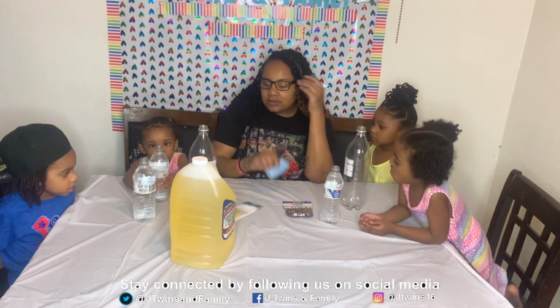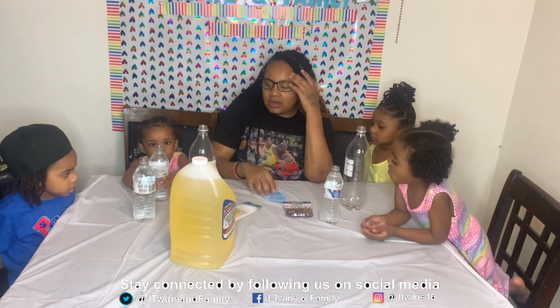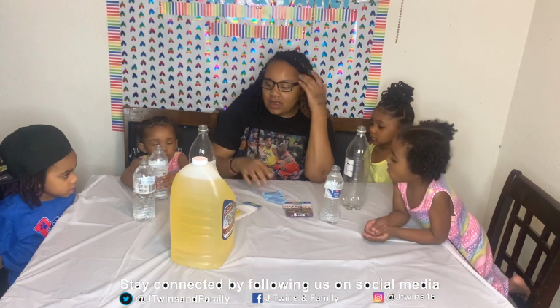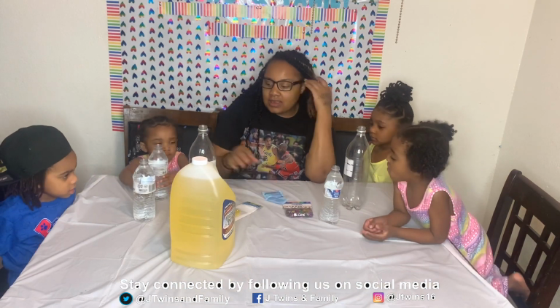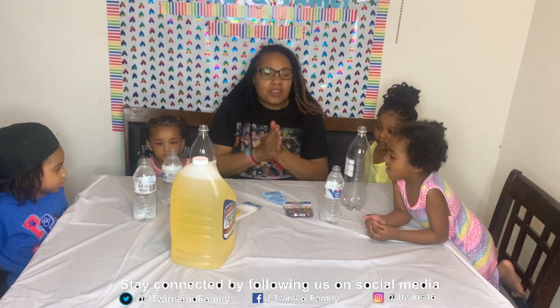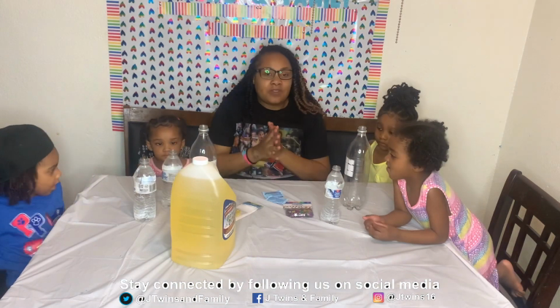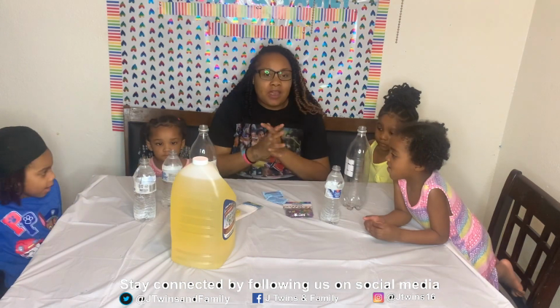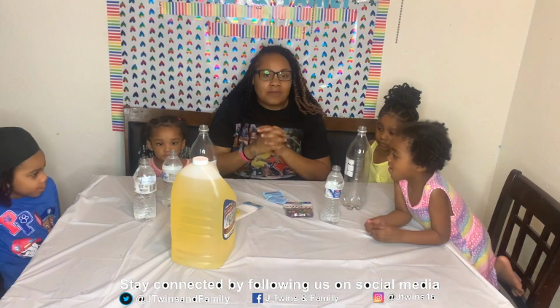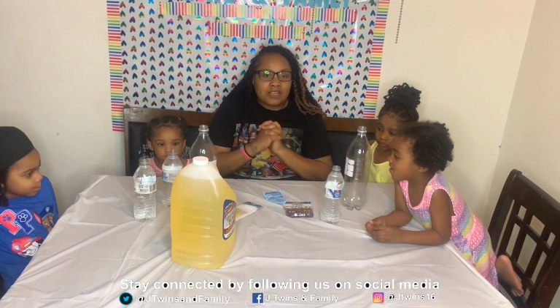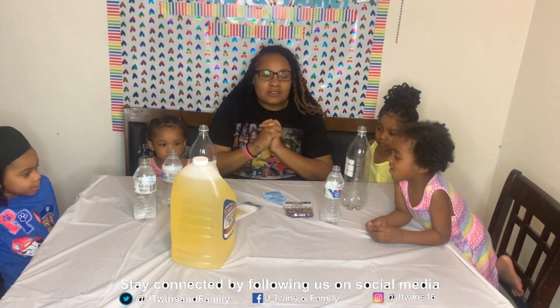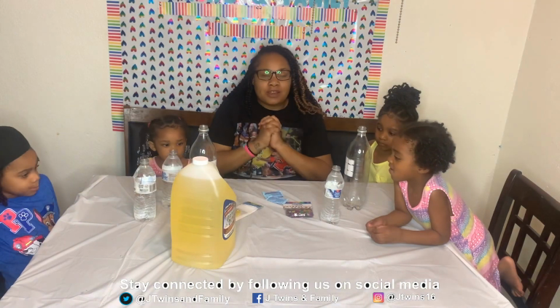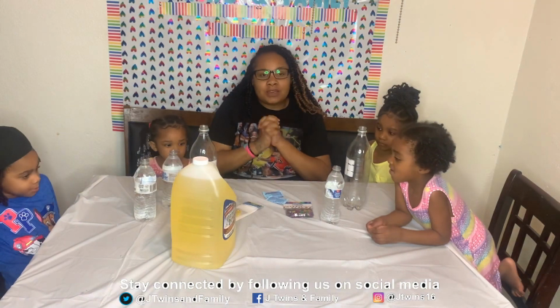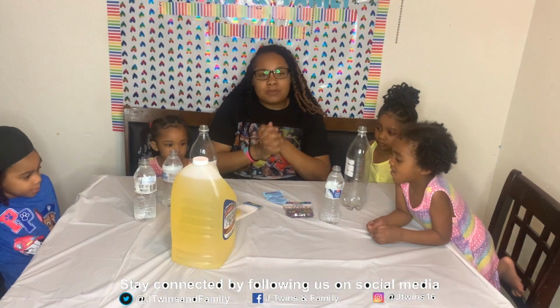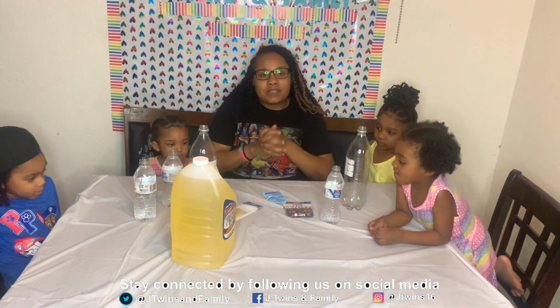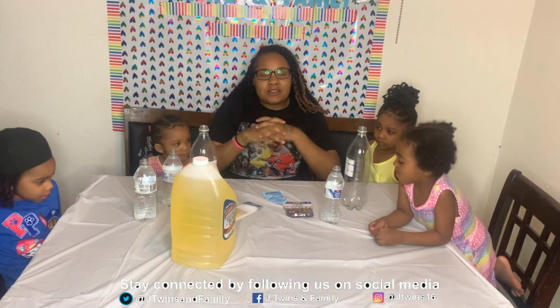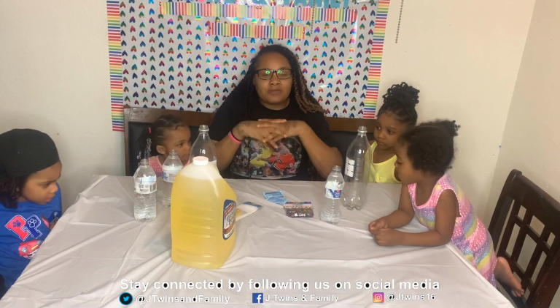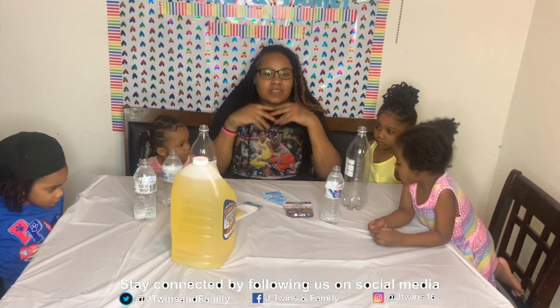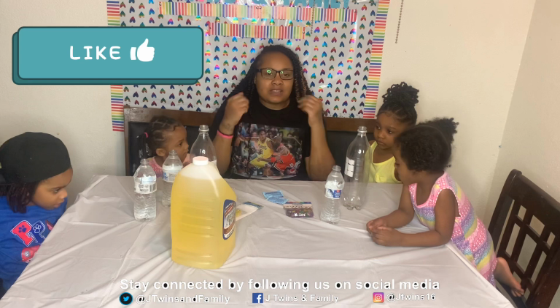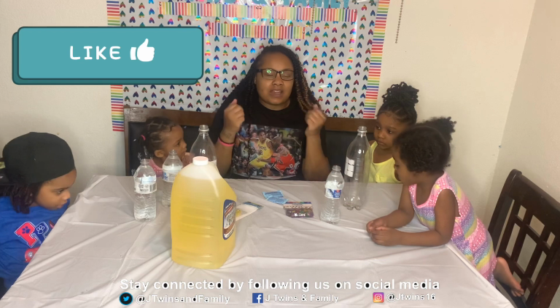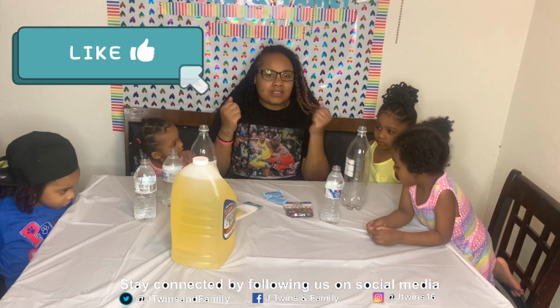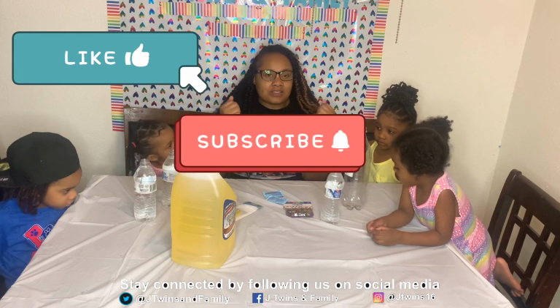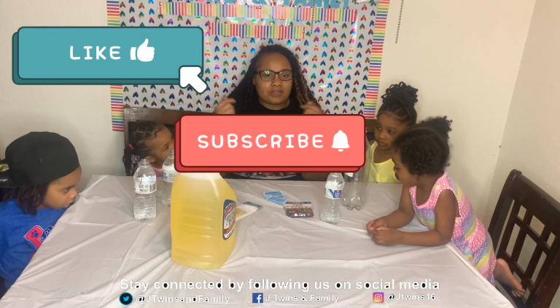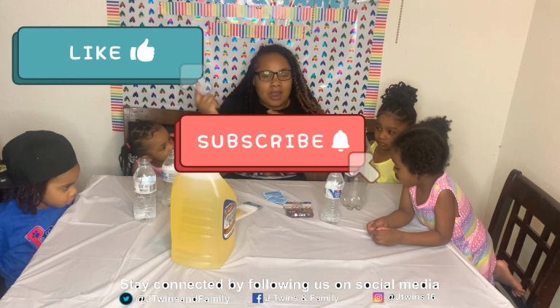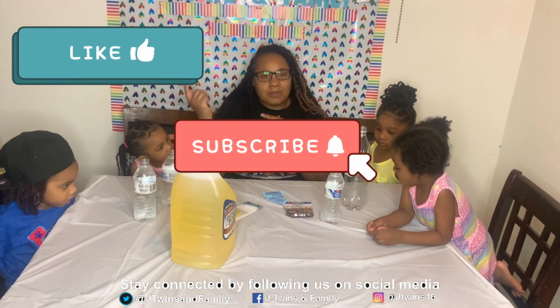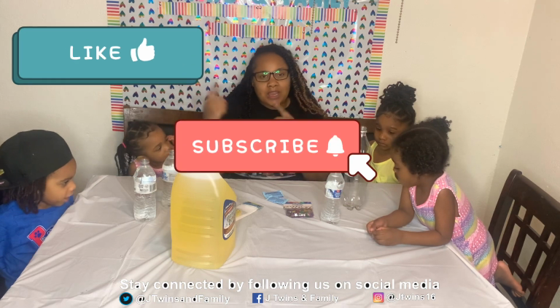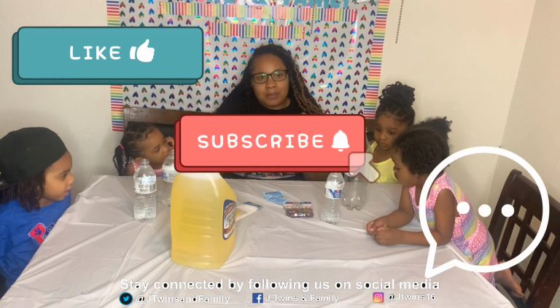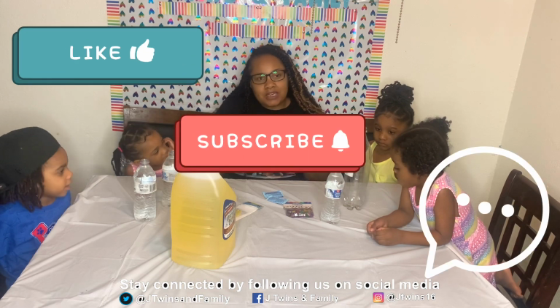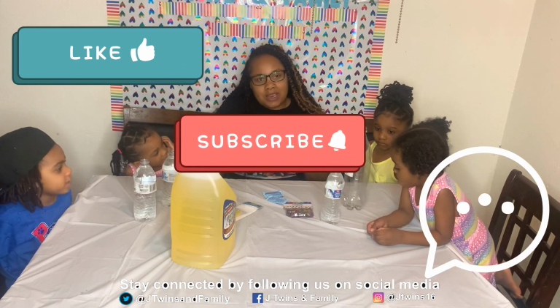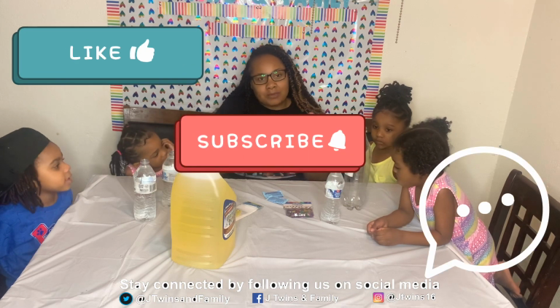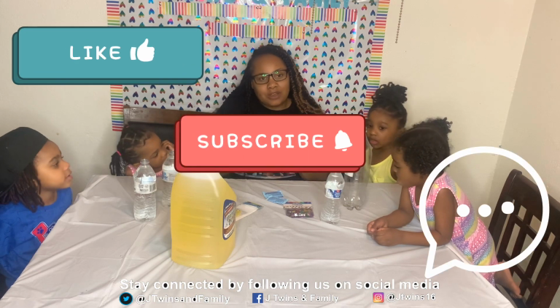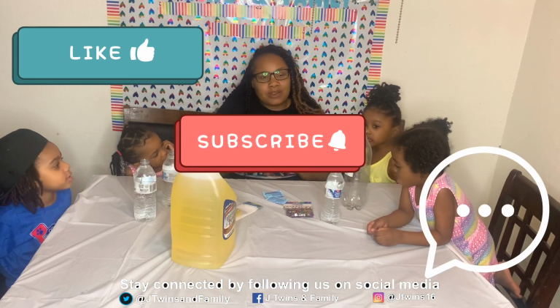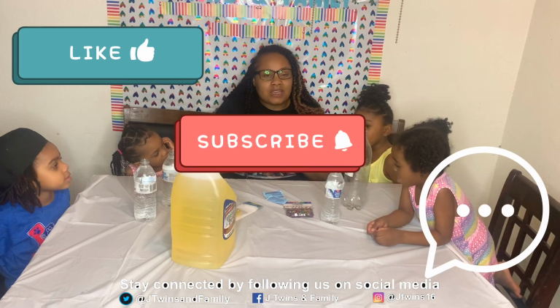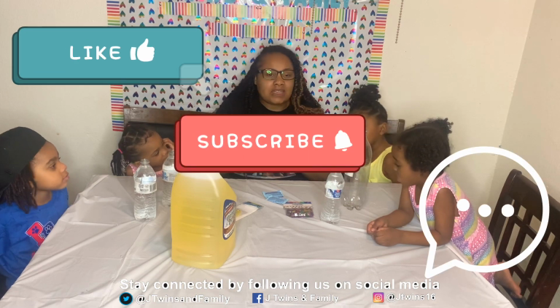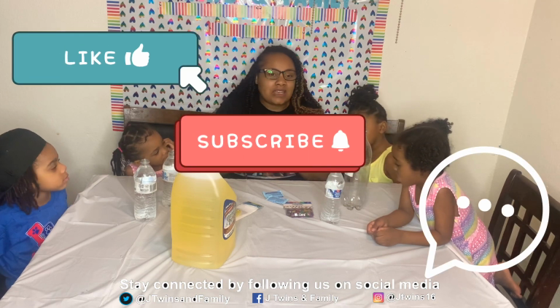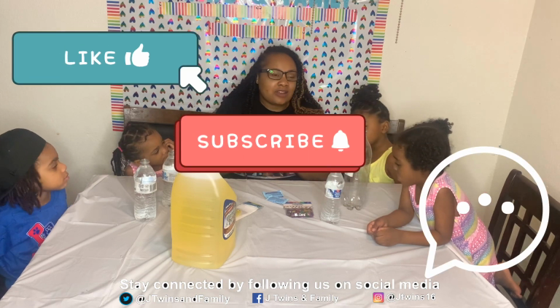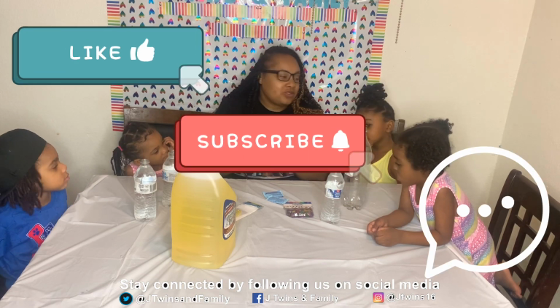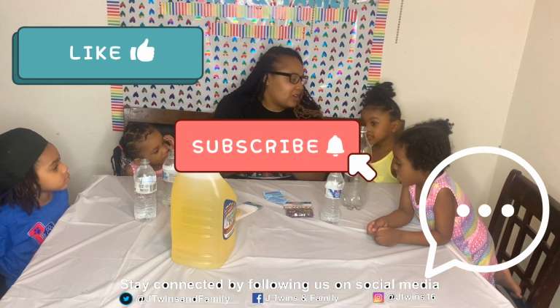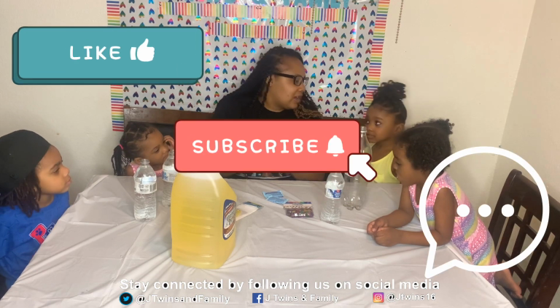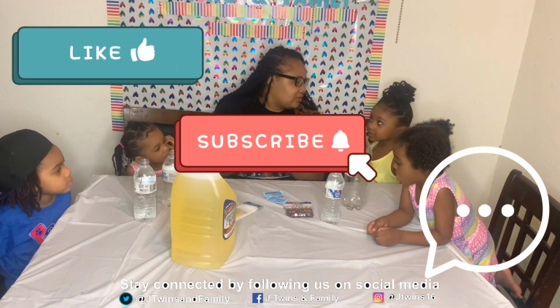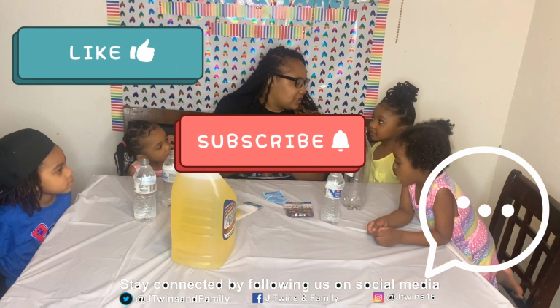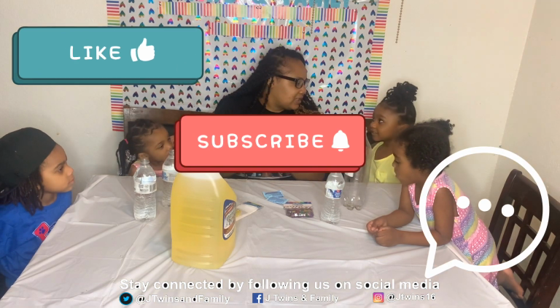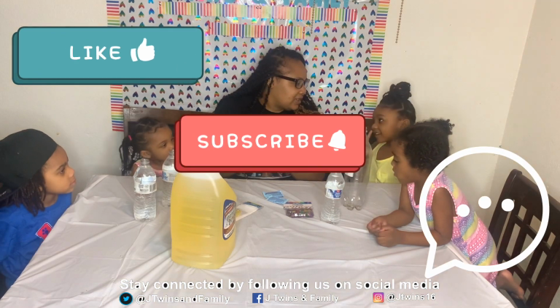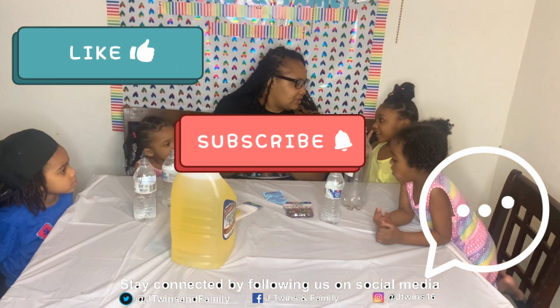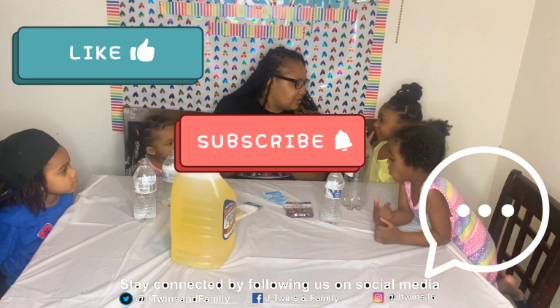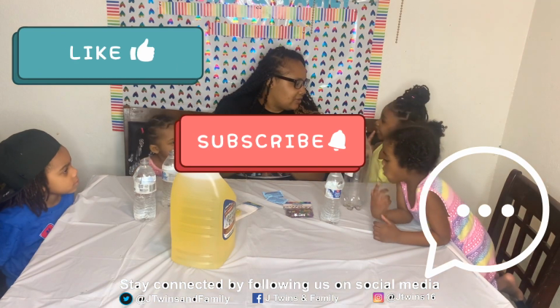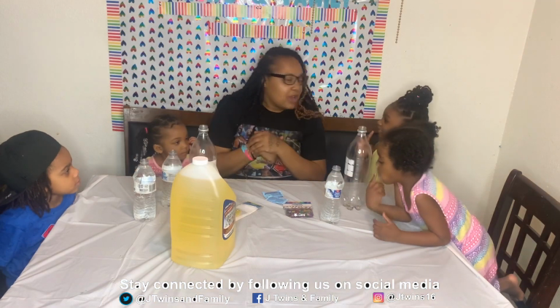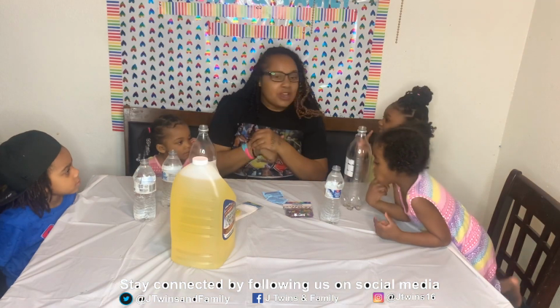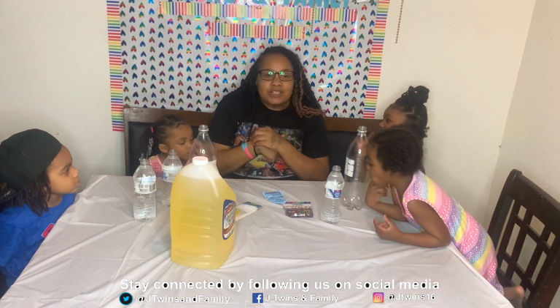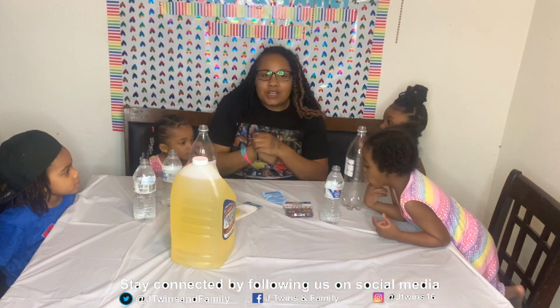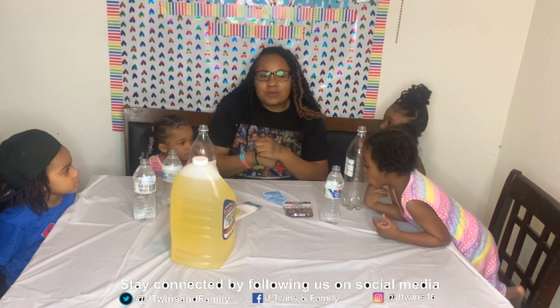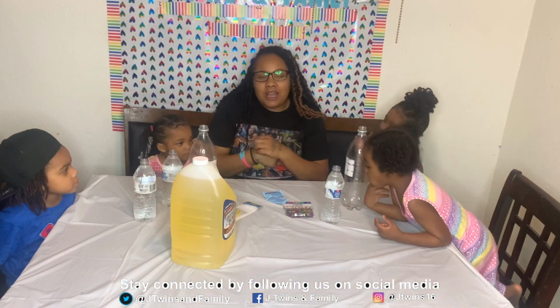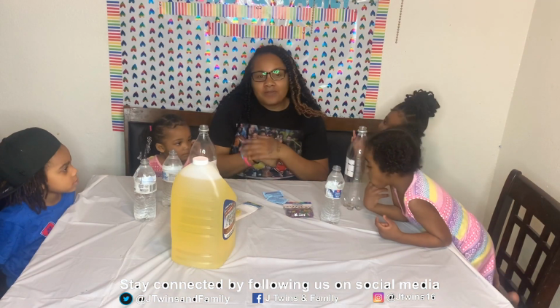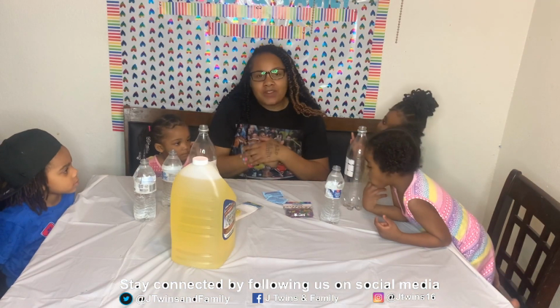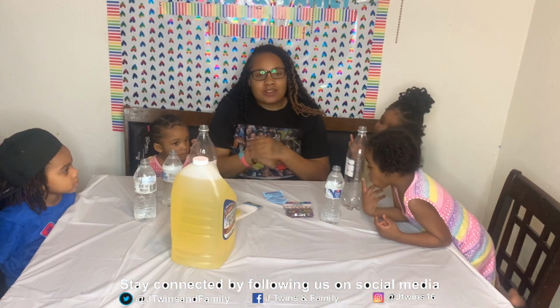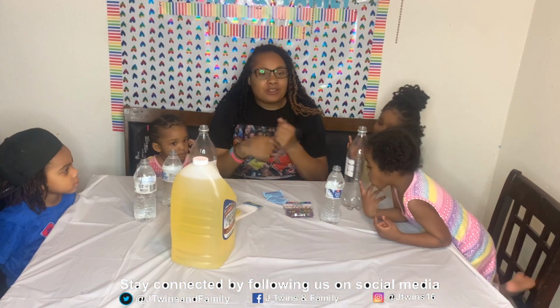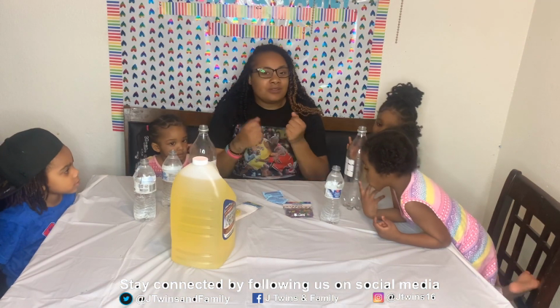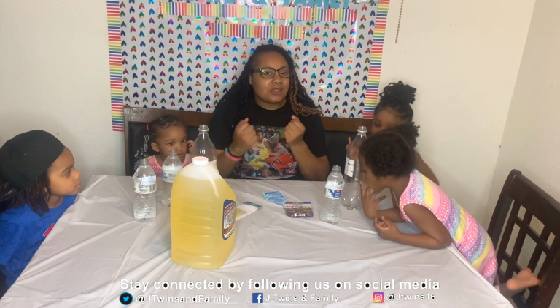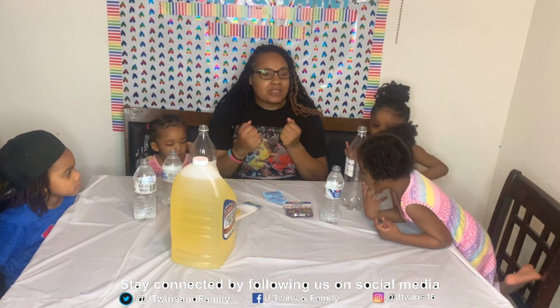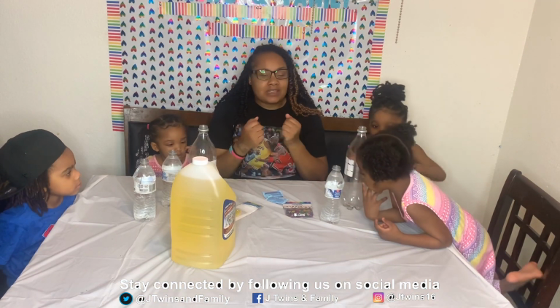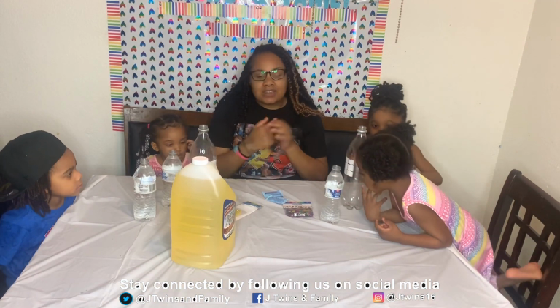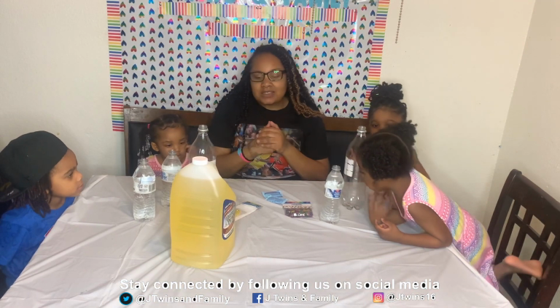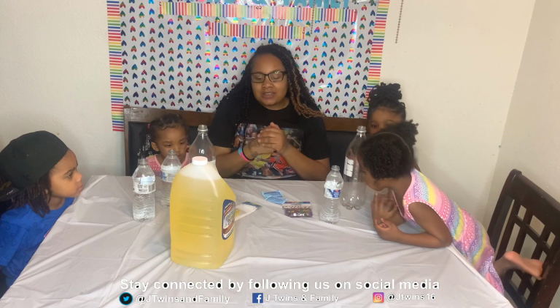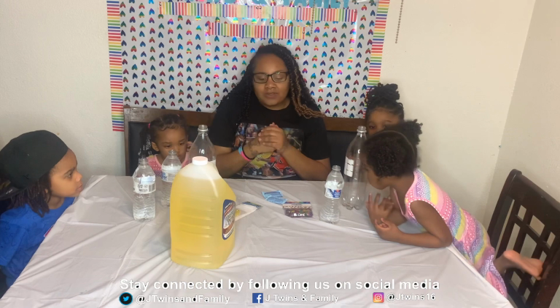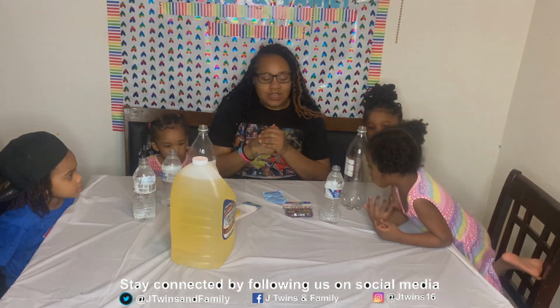And then we have our Alka-Seltzer, you guys. If you haven't done this already, please don't forget to like, subscribe, and comment down below anything else you guys want to see us do. So, without further ado, let's get into the video, you guys.